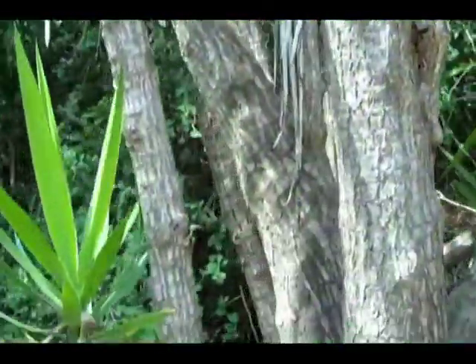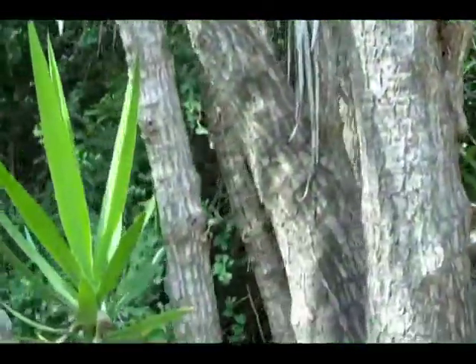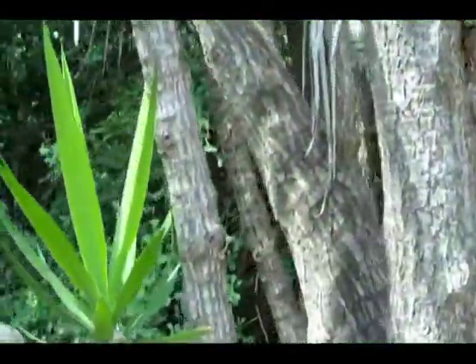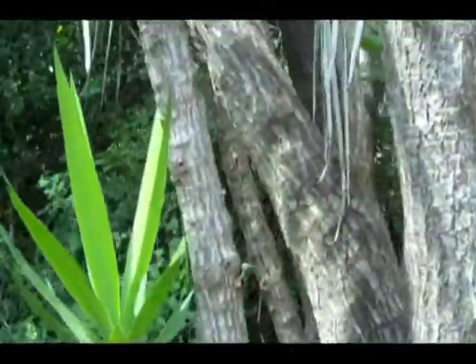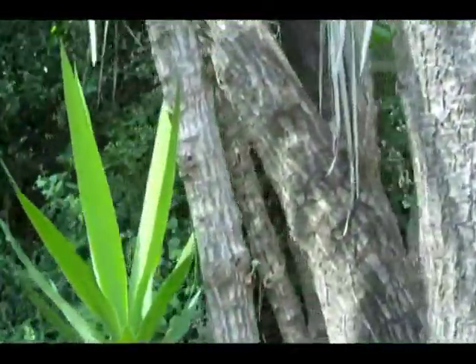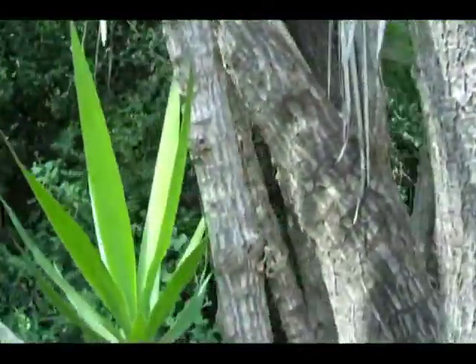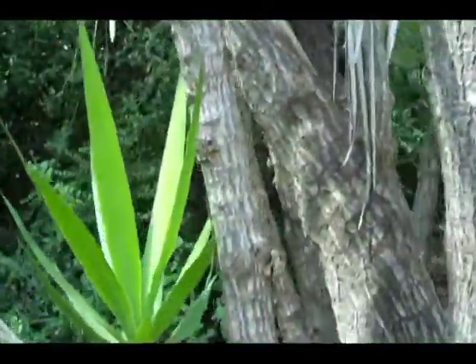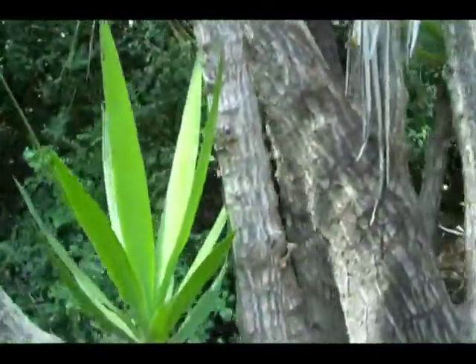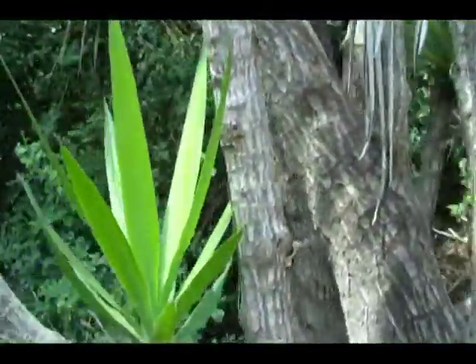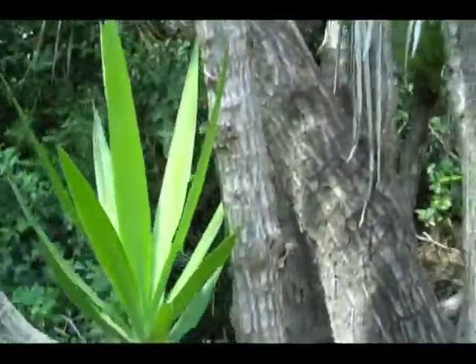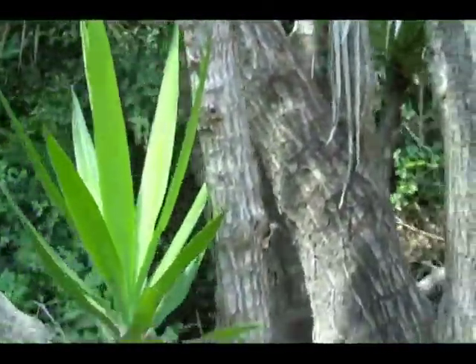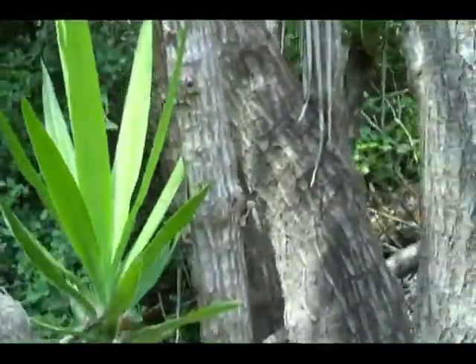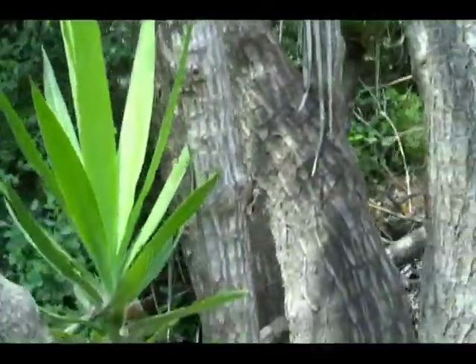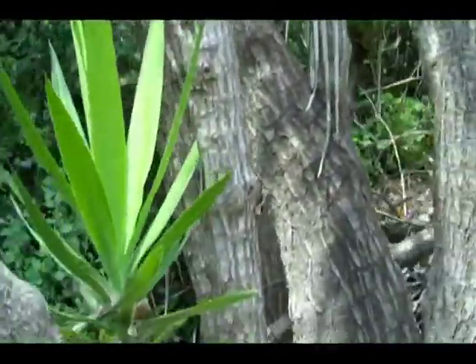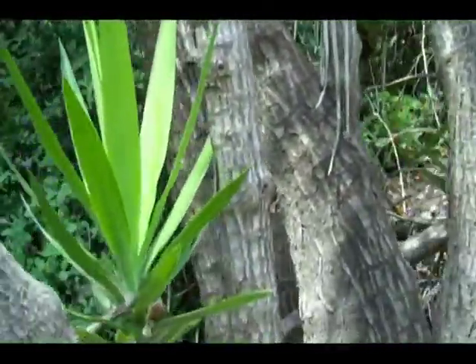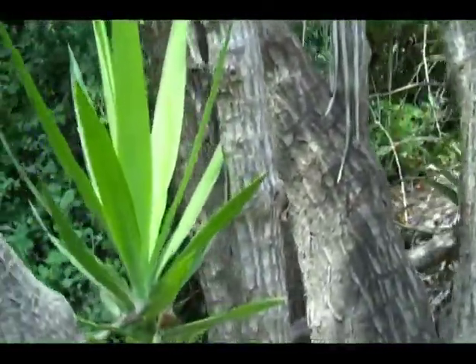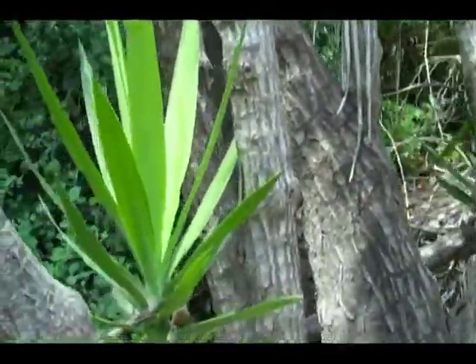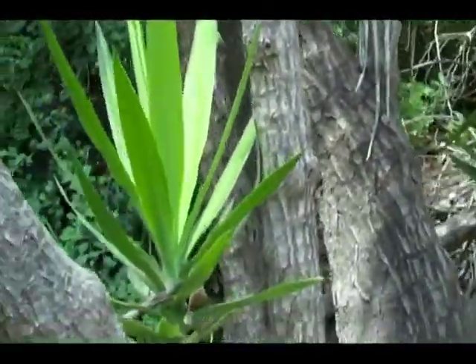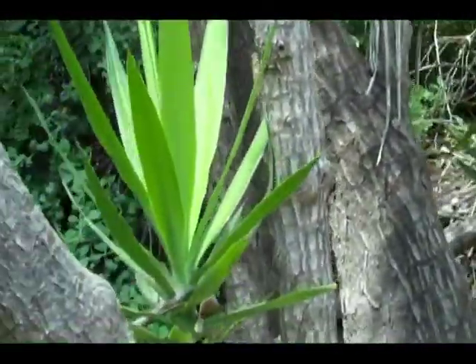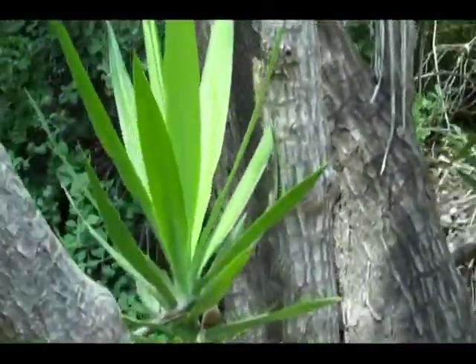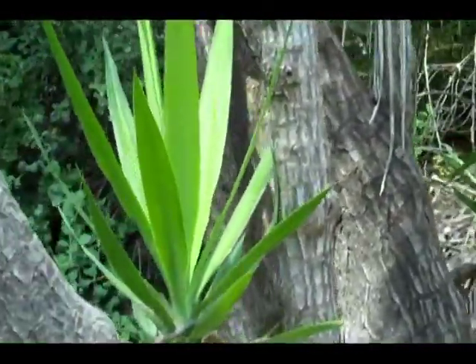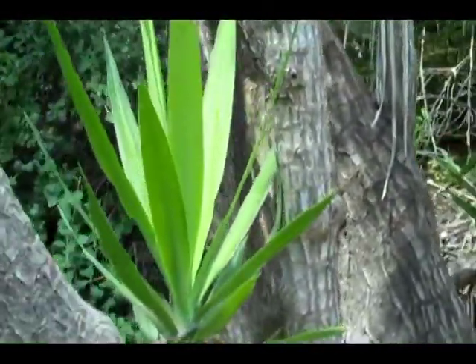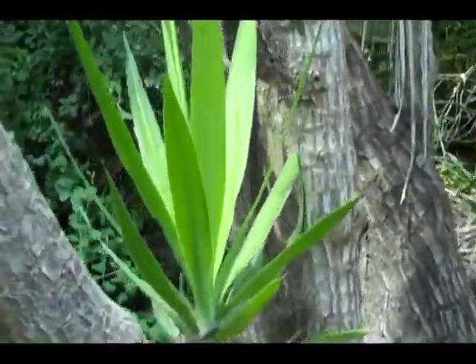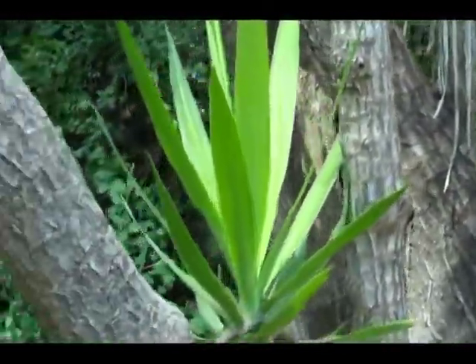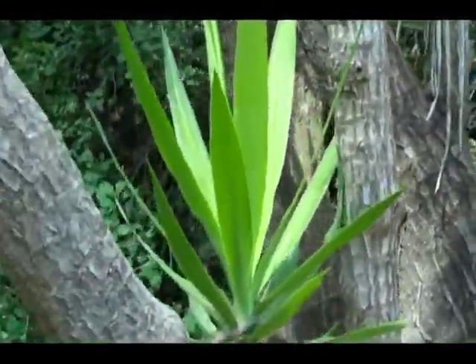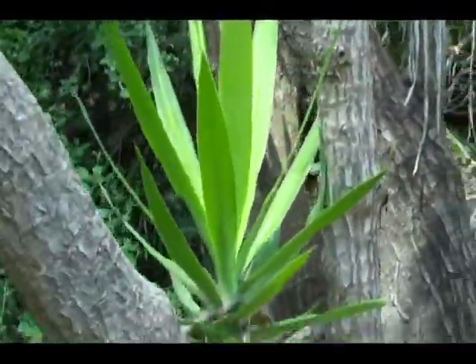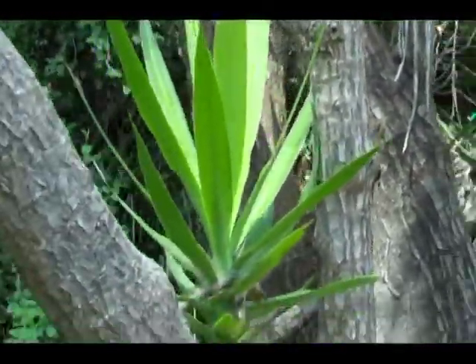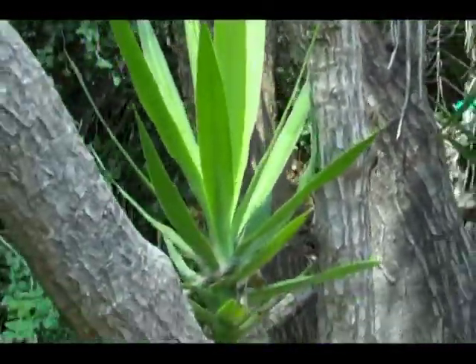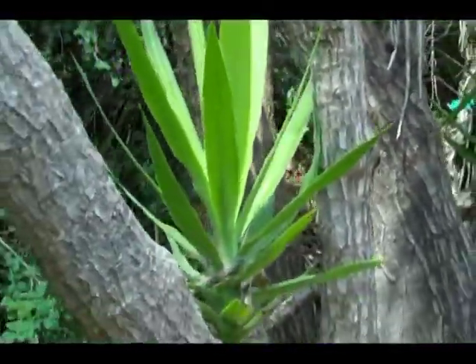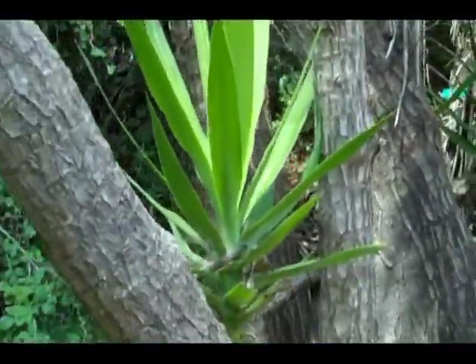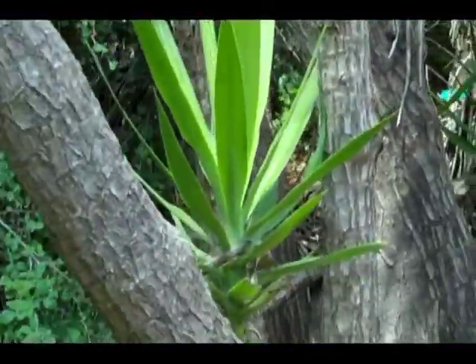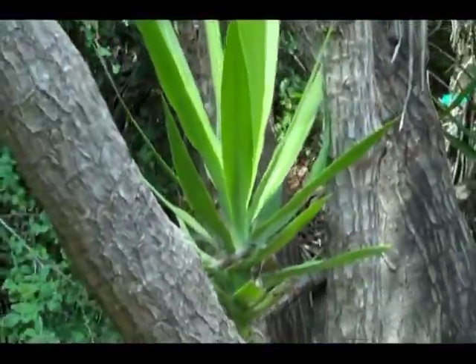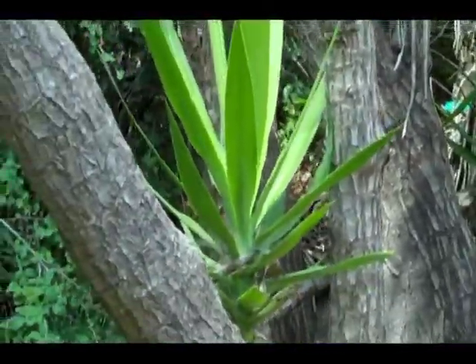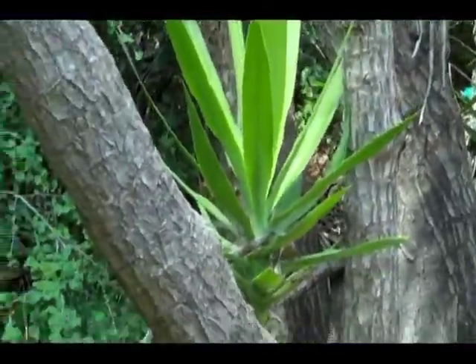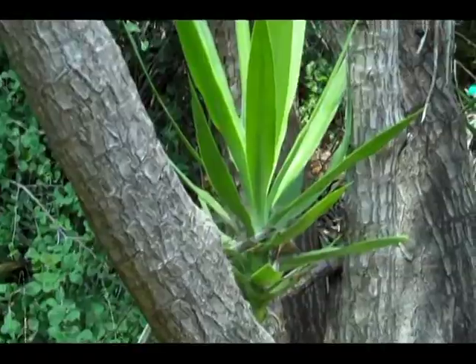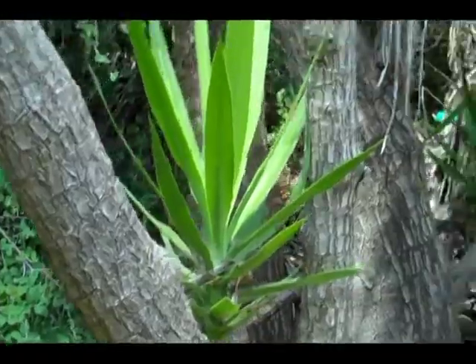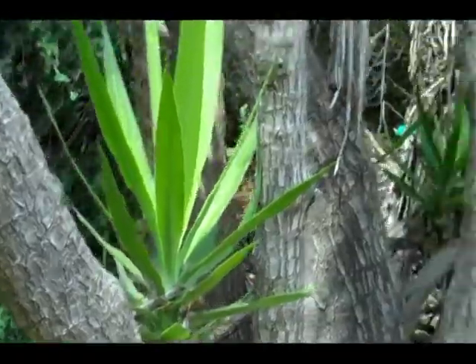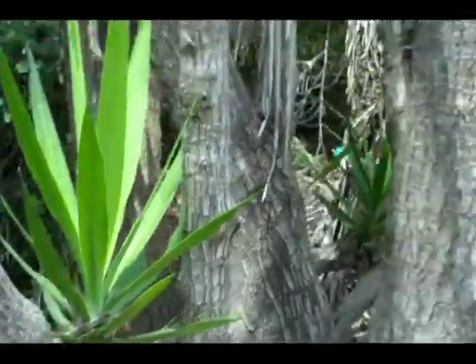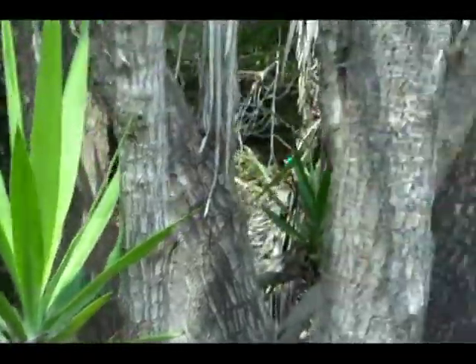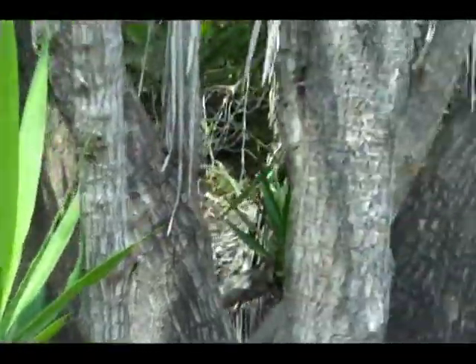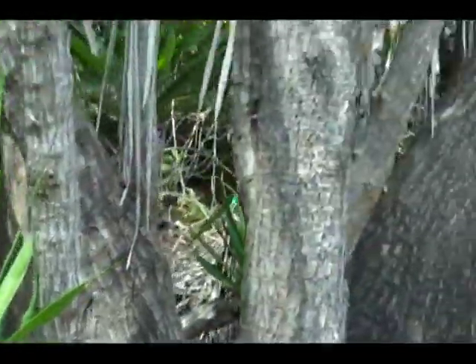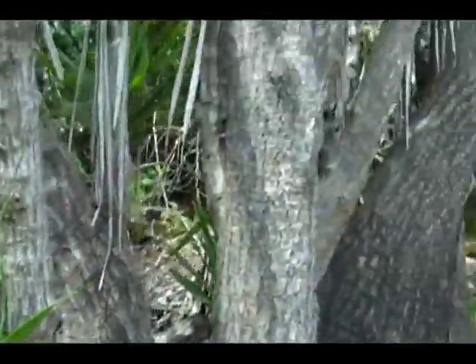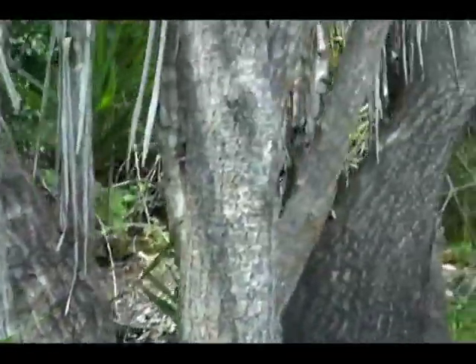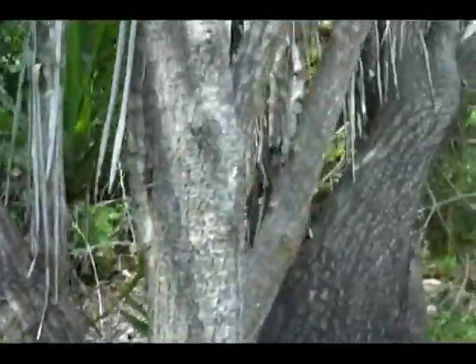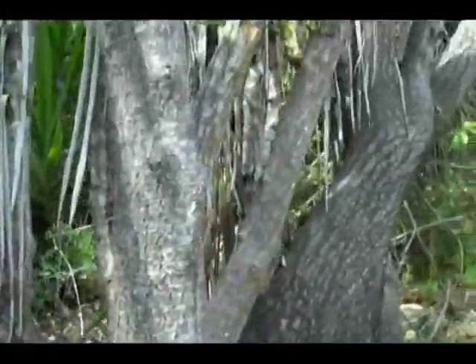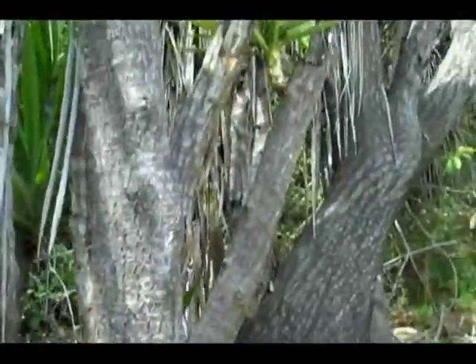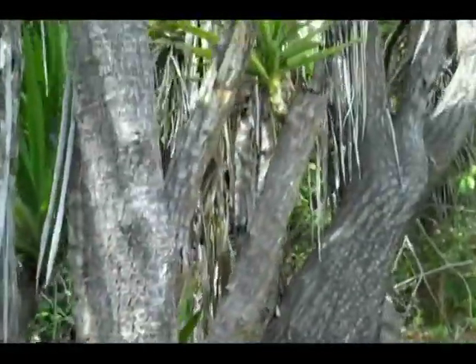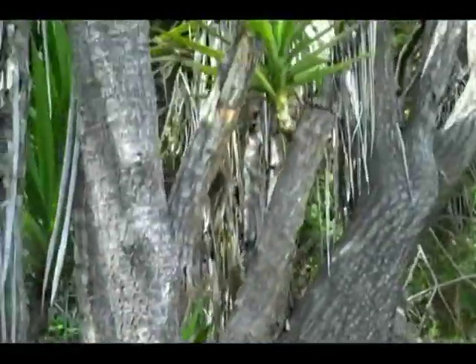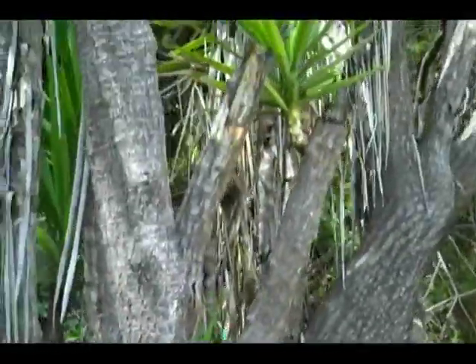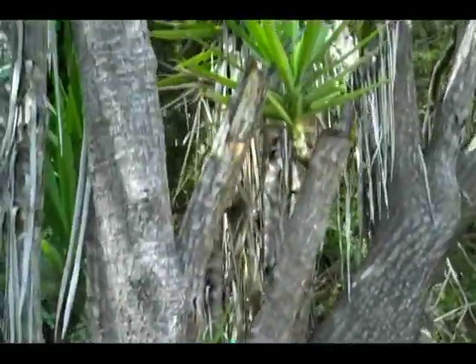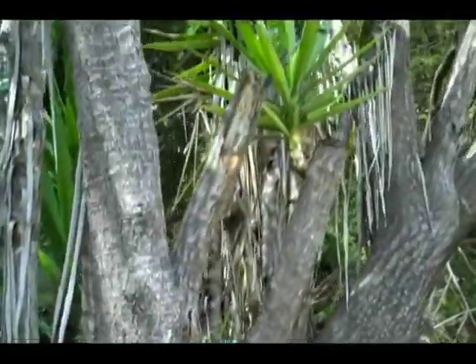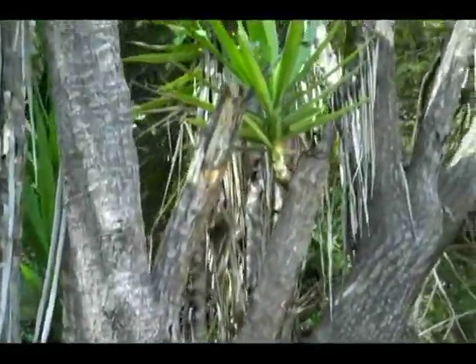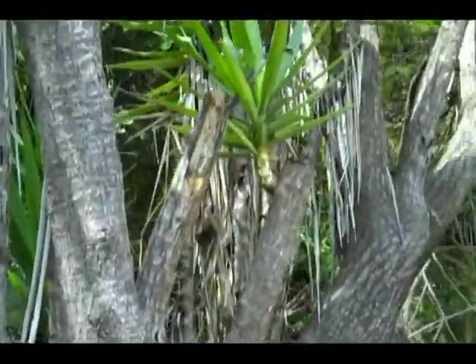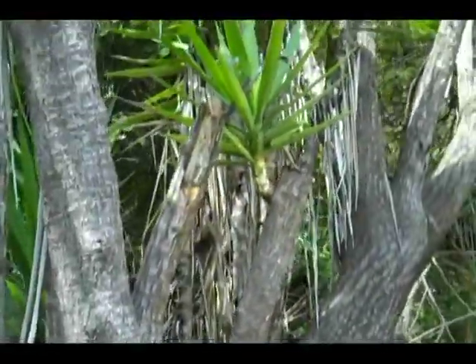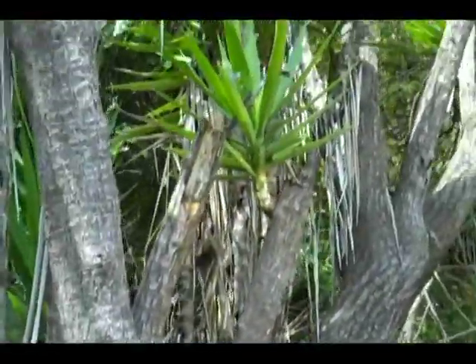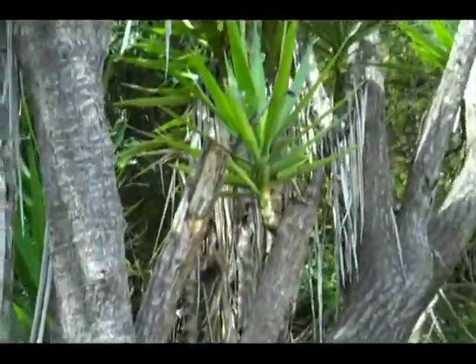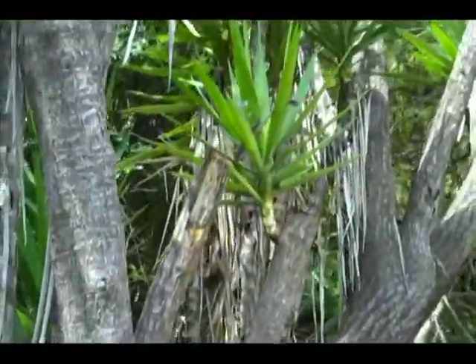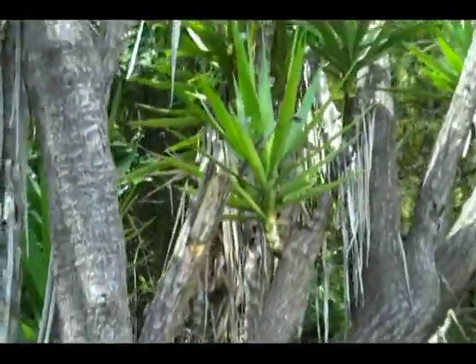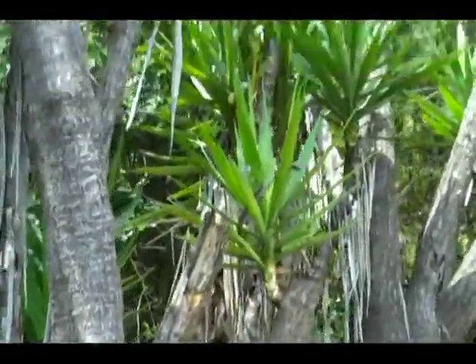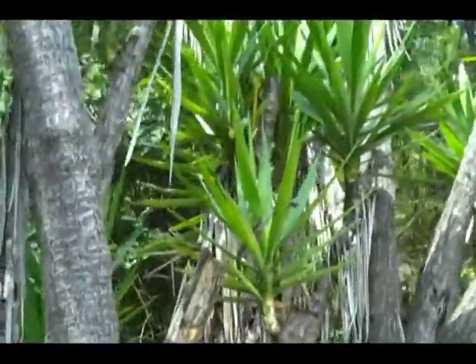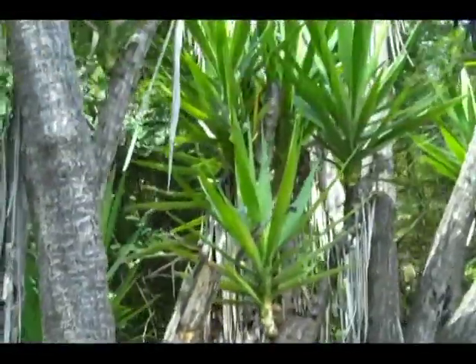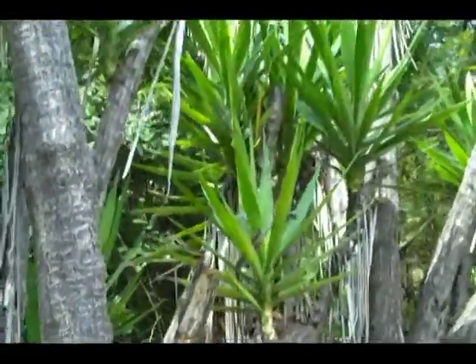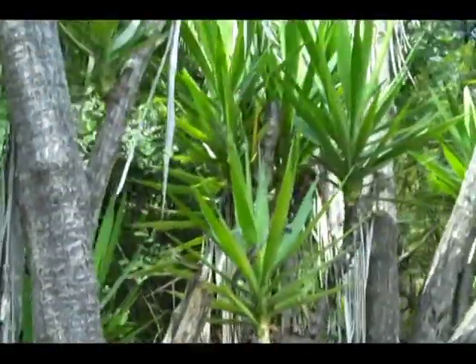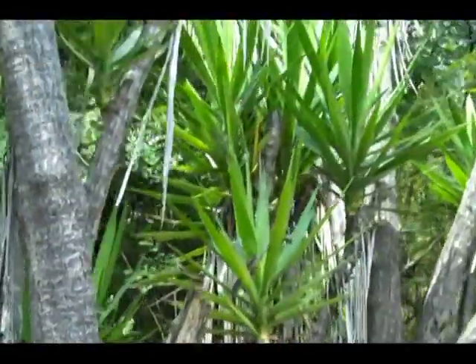This is another one of my favorite plants at the UCR Botanic Gardens. It looks like it could have been around a million years ago.